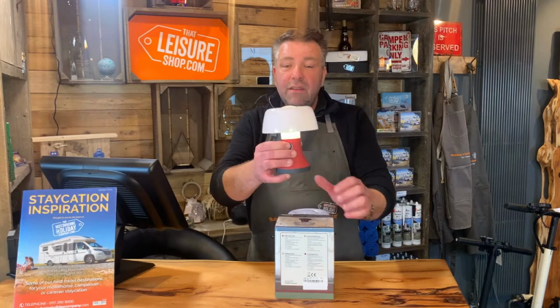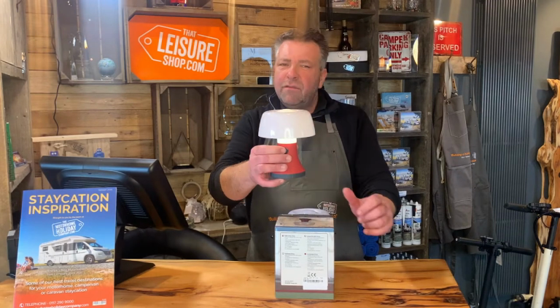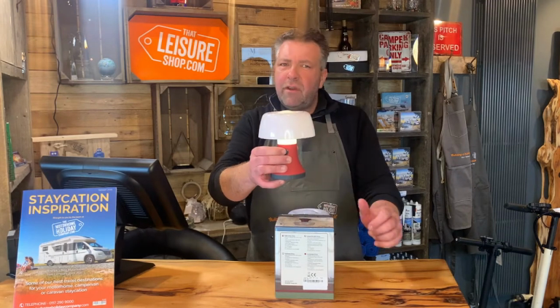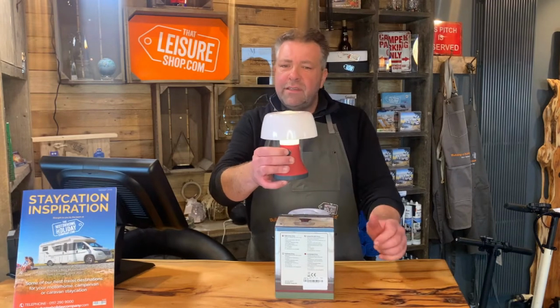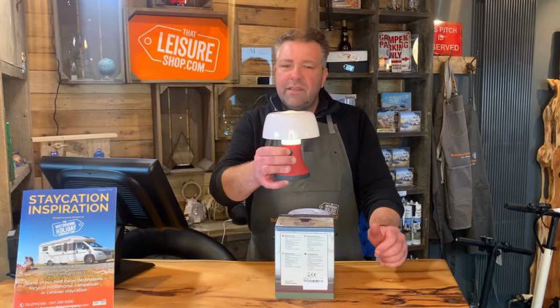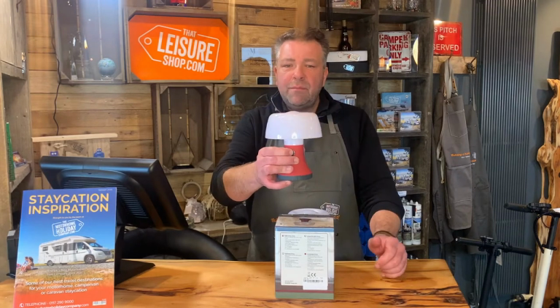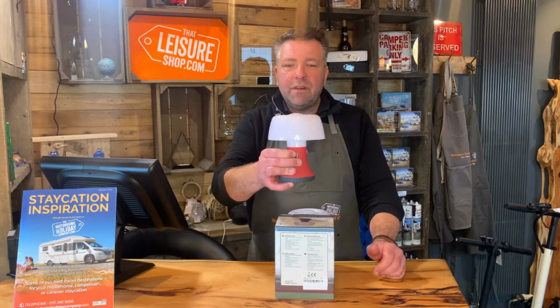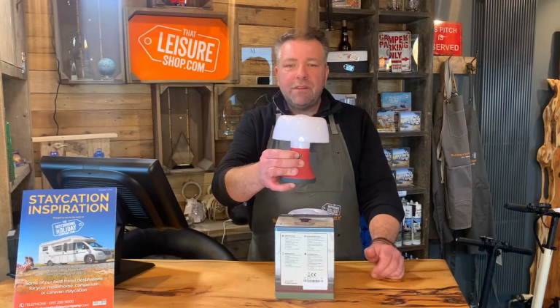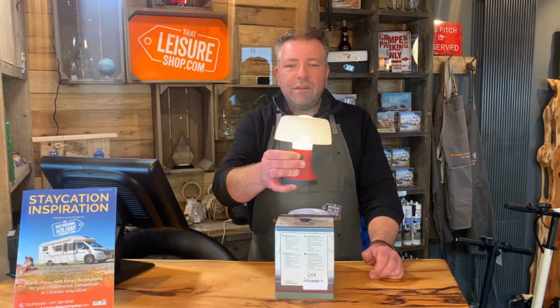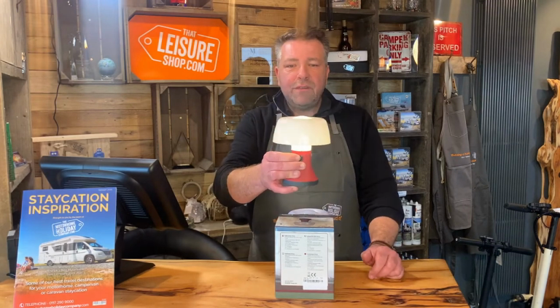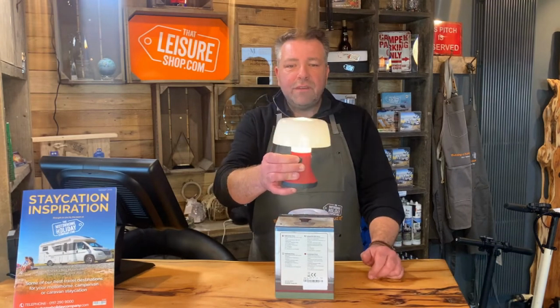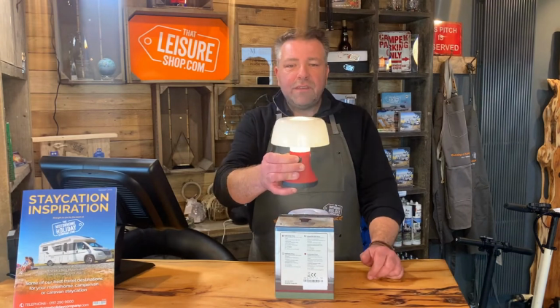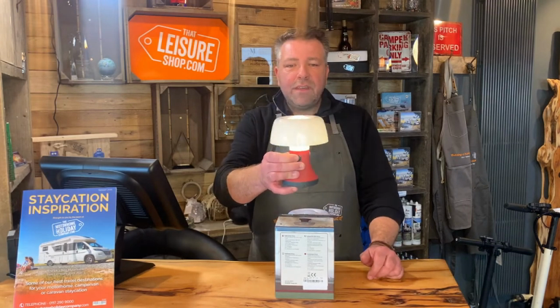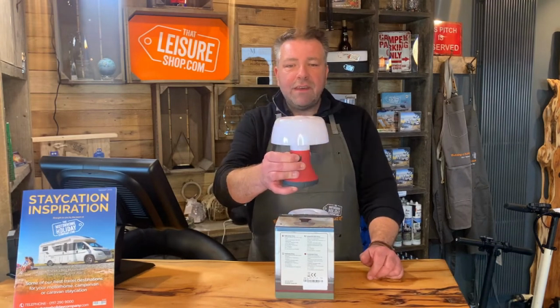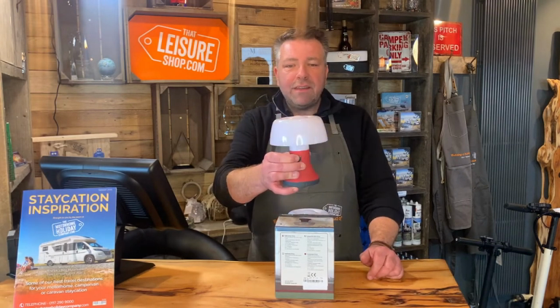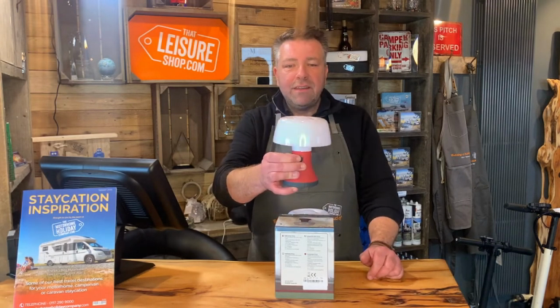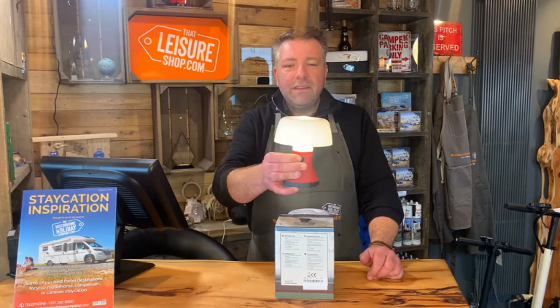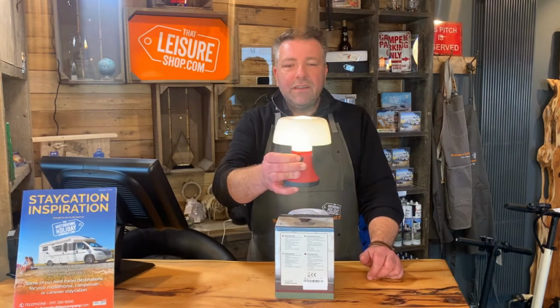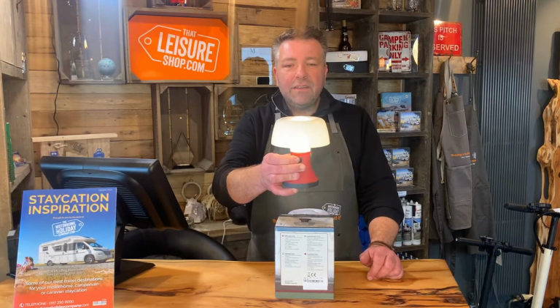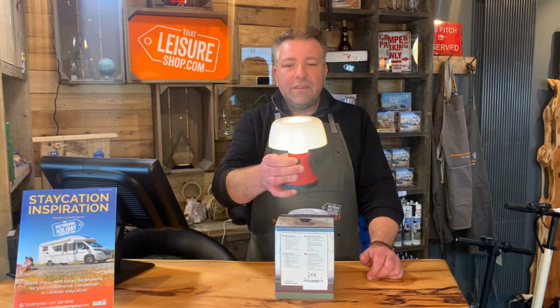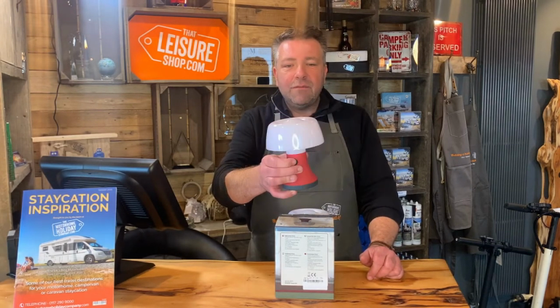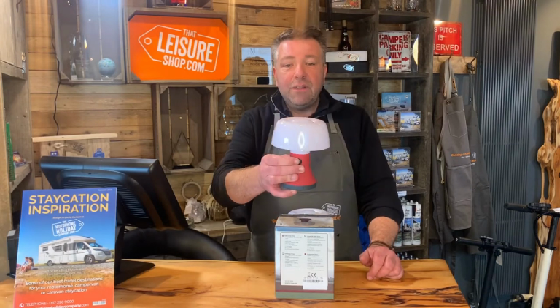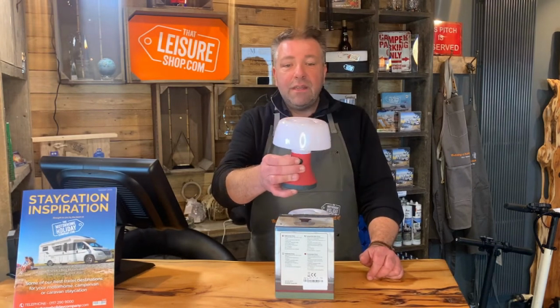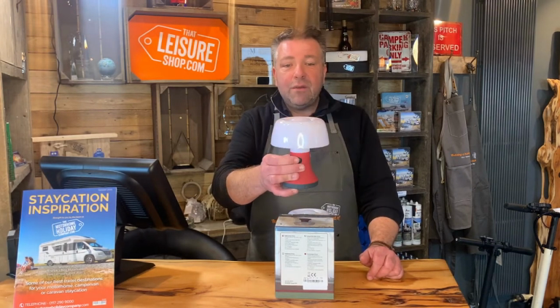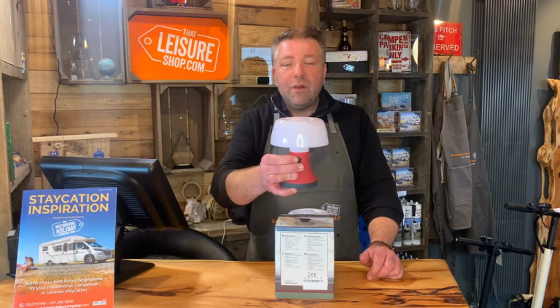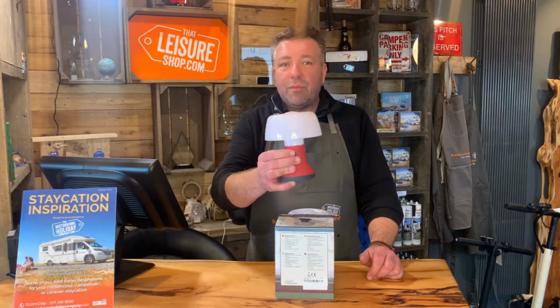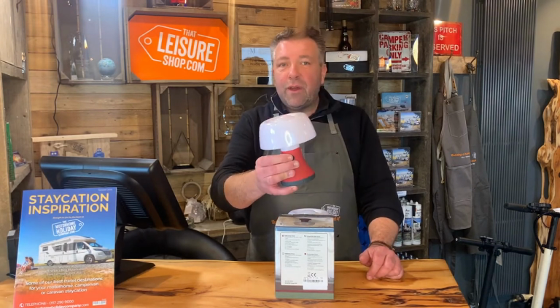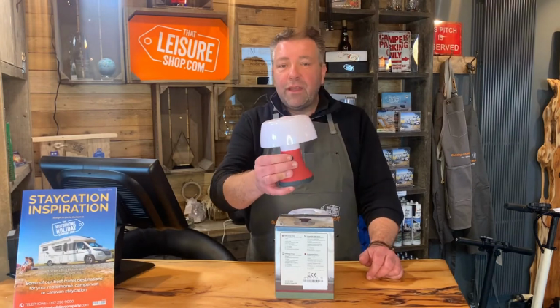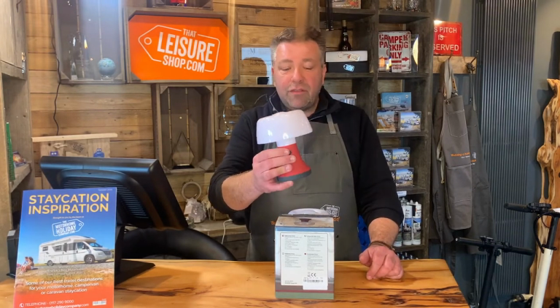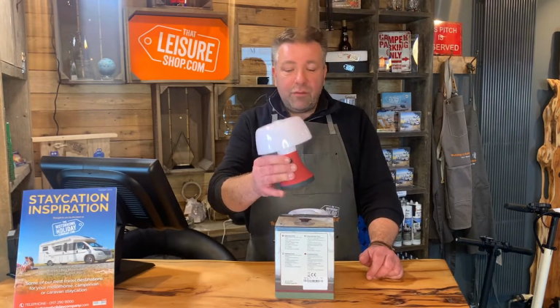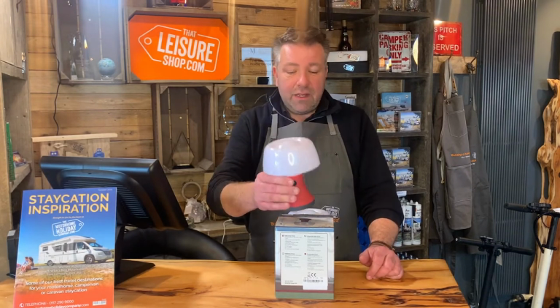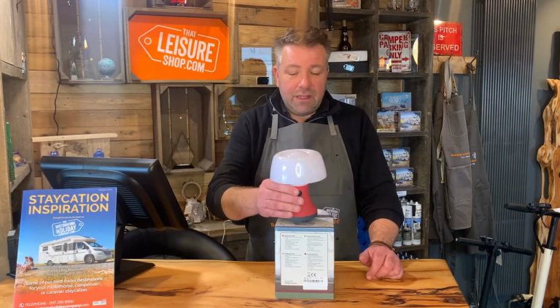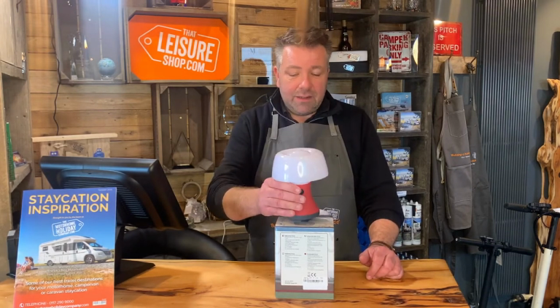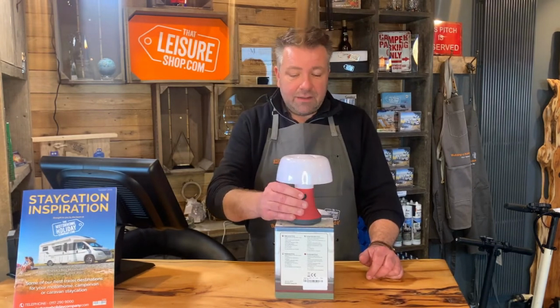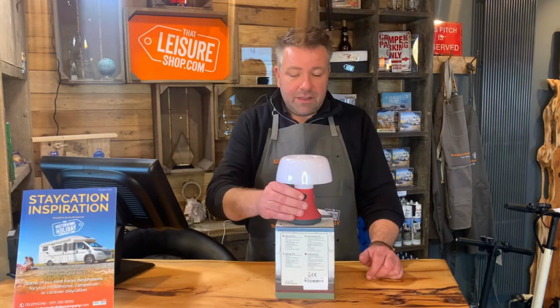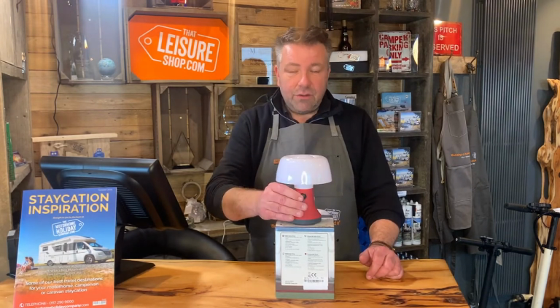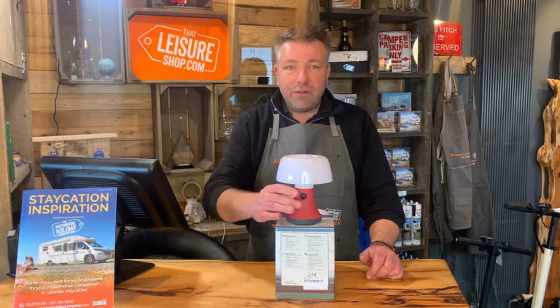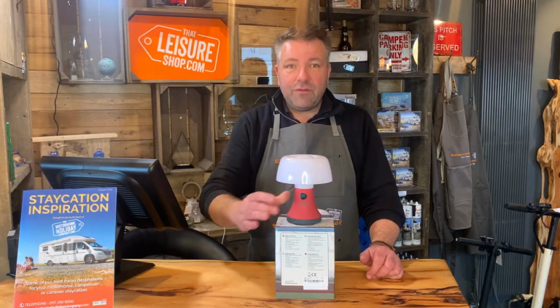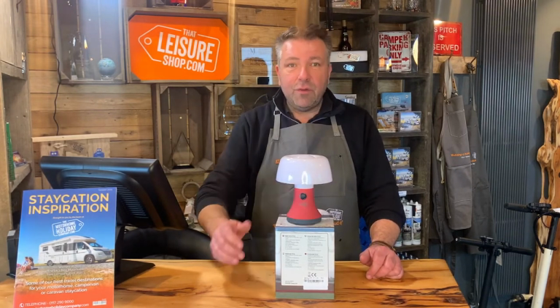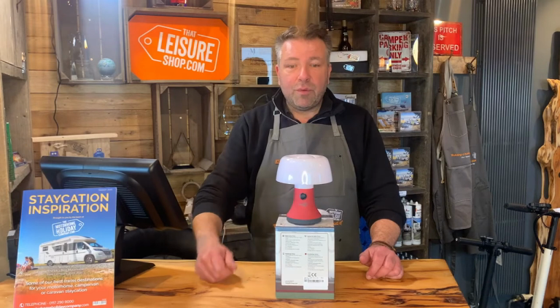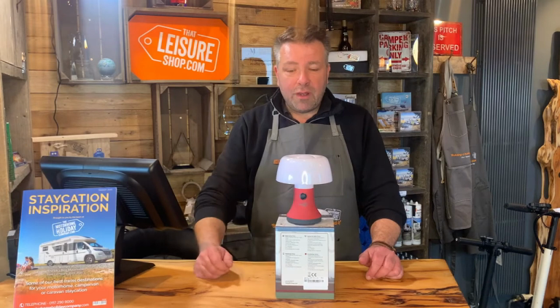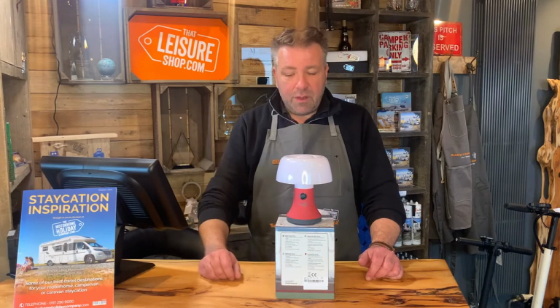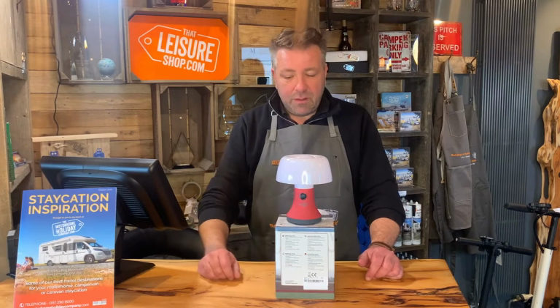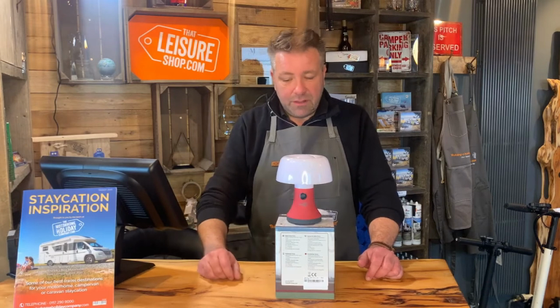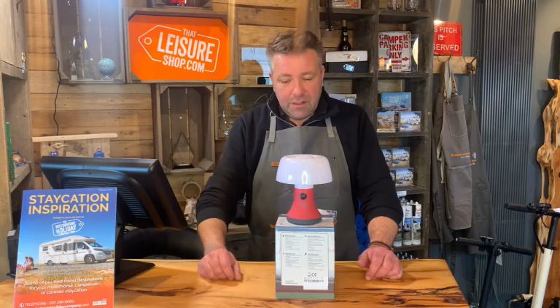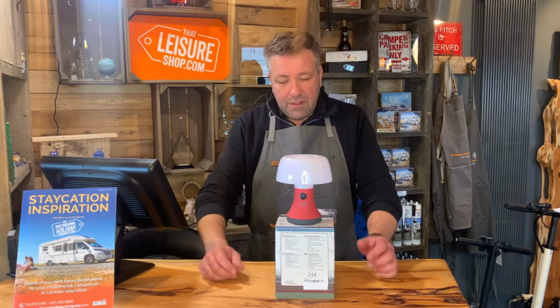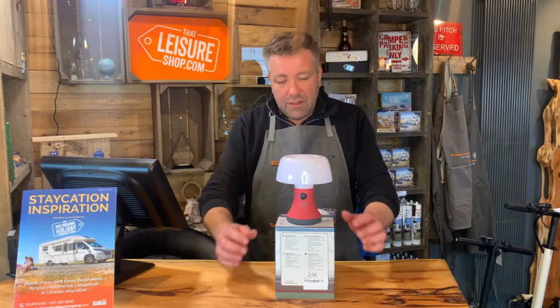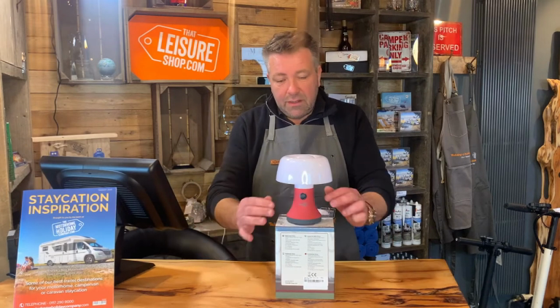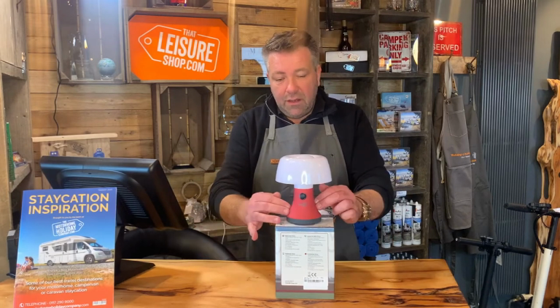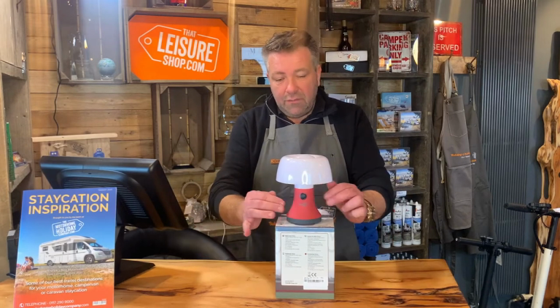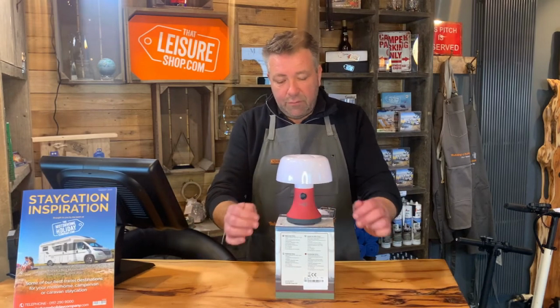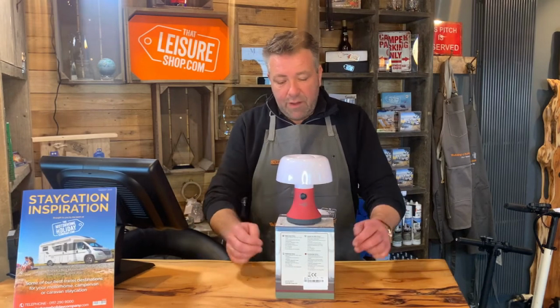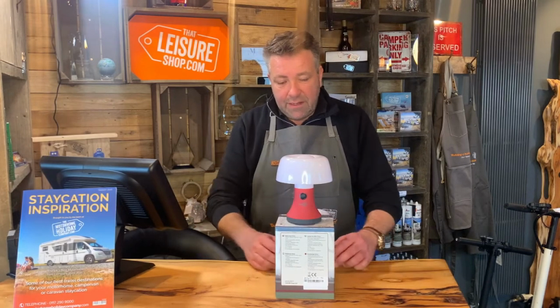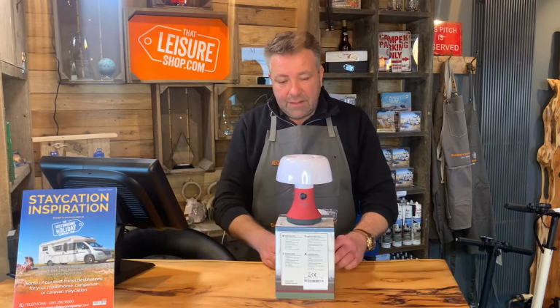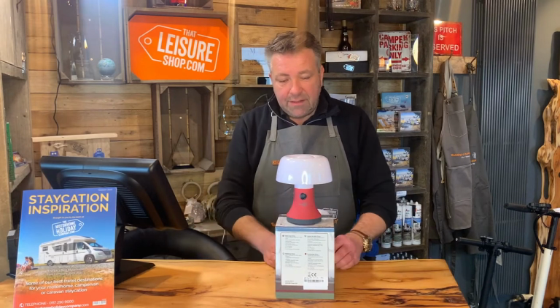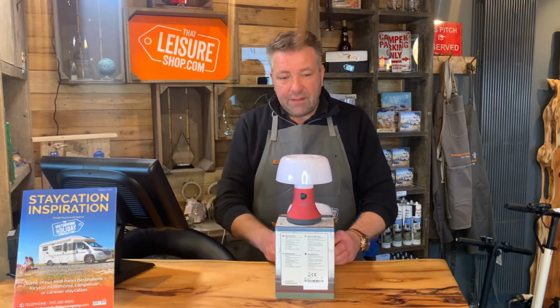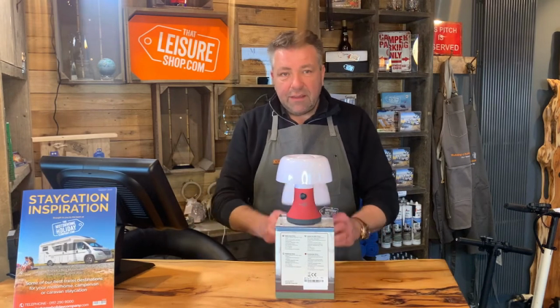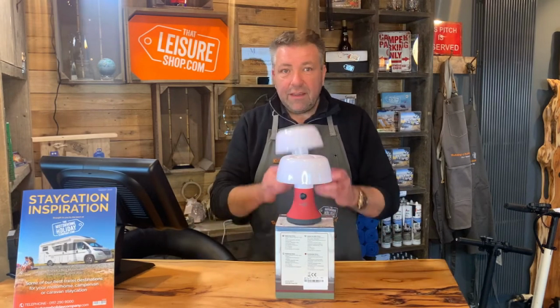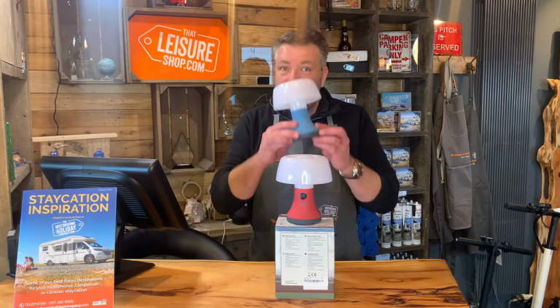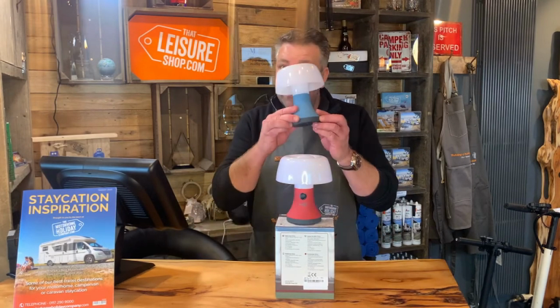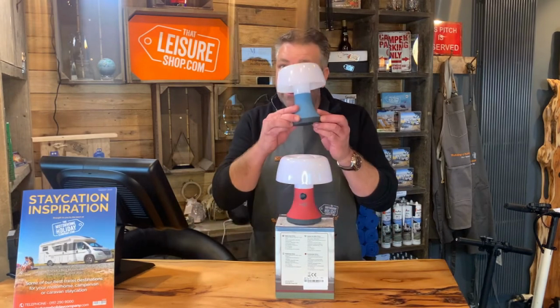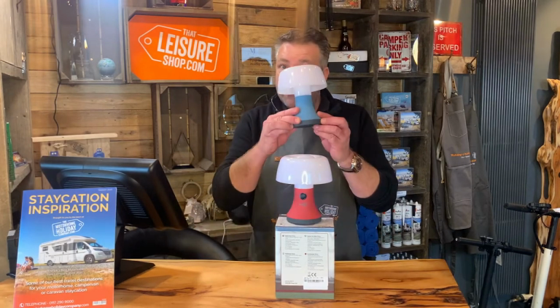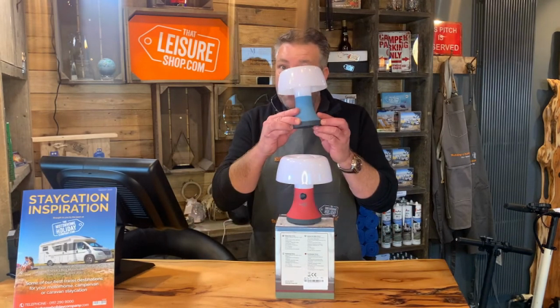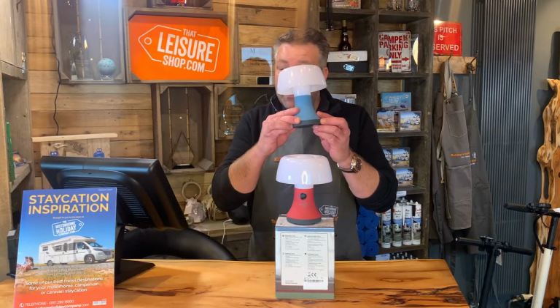Very dim — I don't know if you can see that — it's really quite bright. Three clicks and you're in full bright mode. A lovely red and a lovely blue.